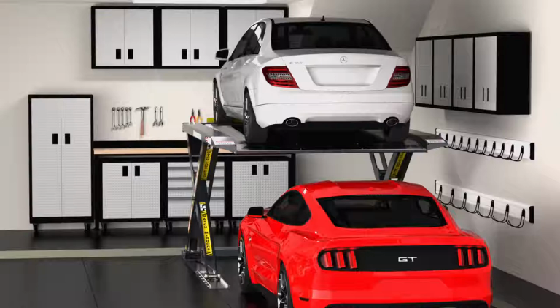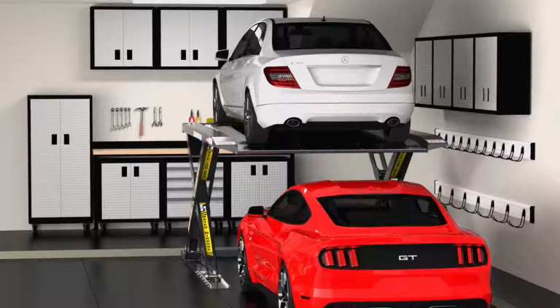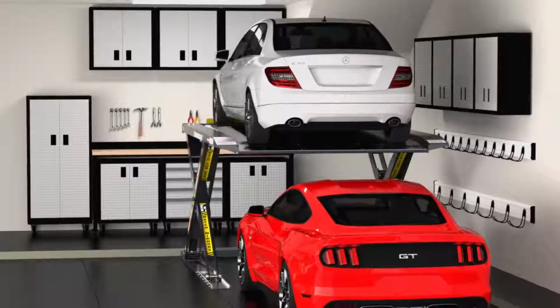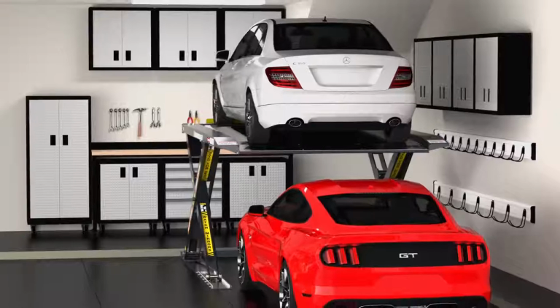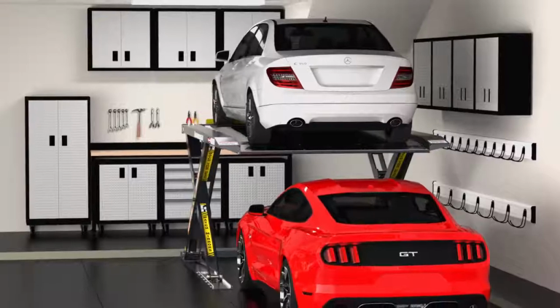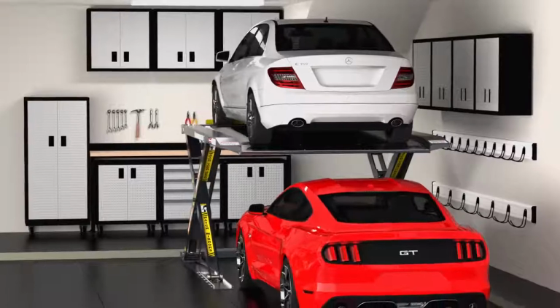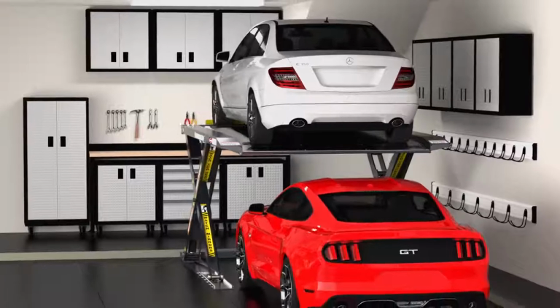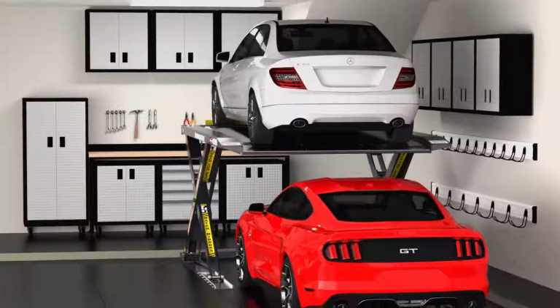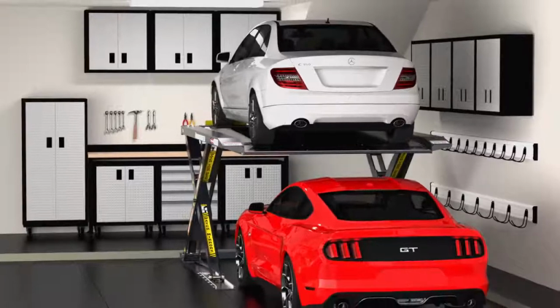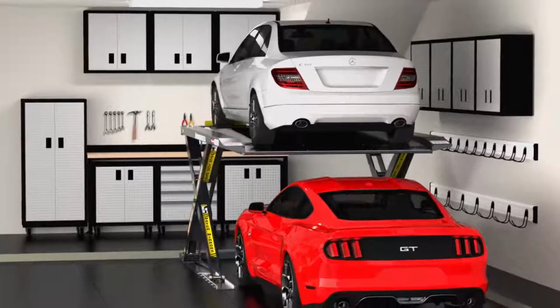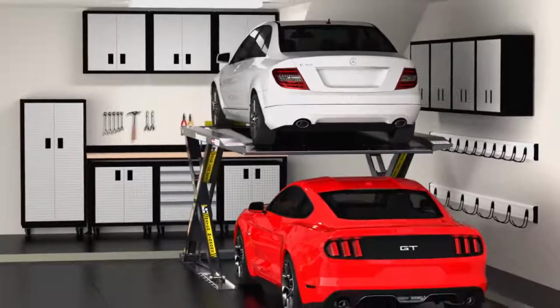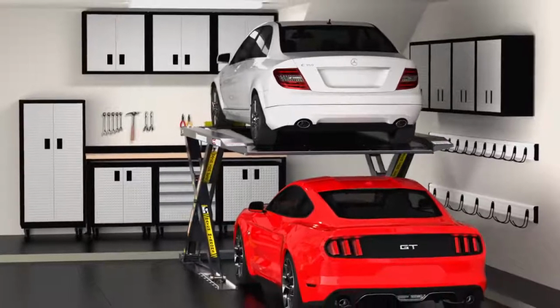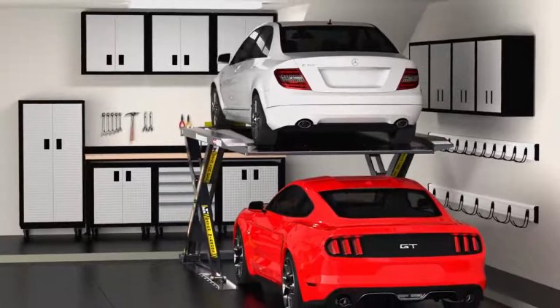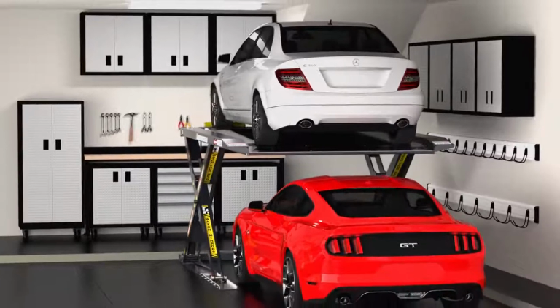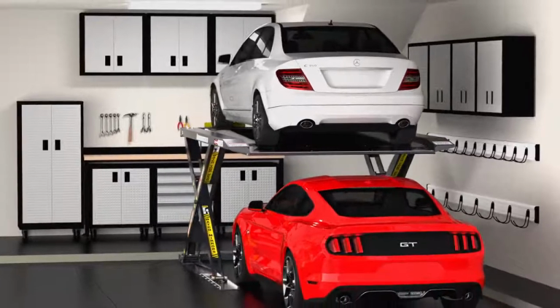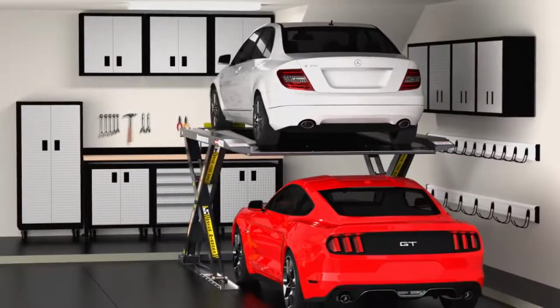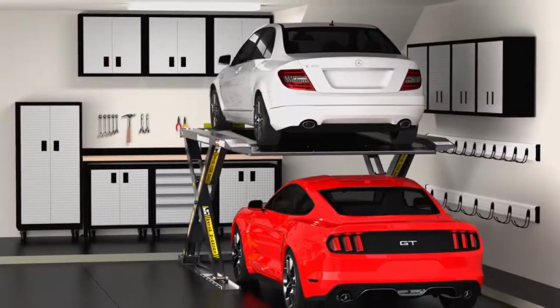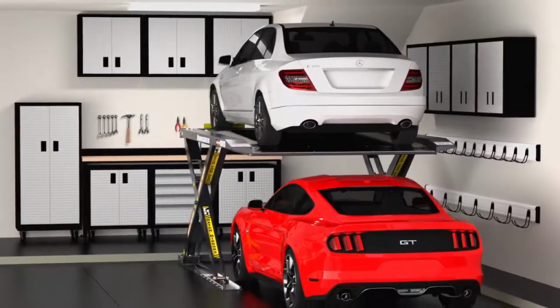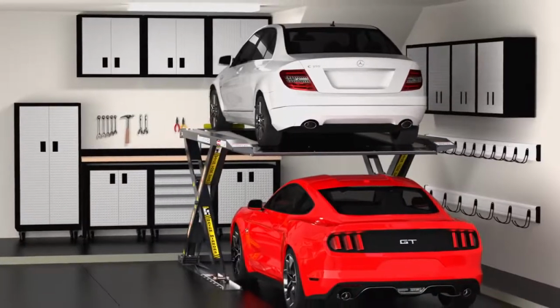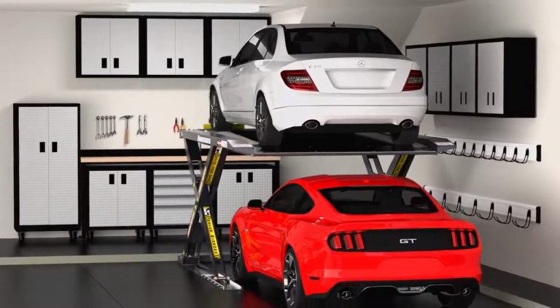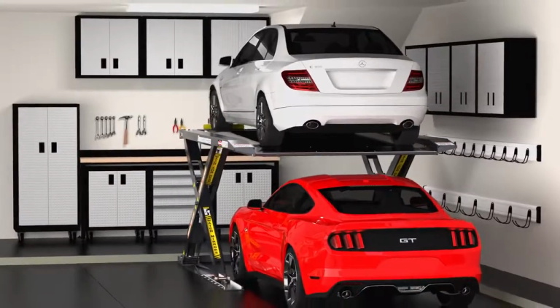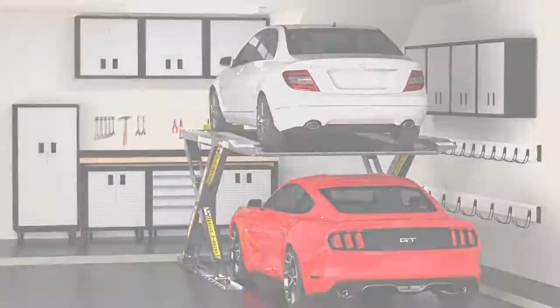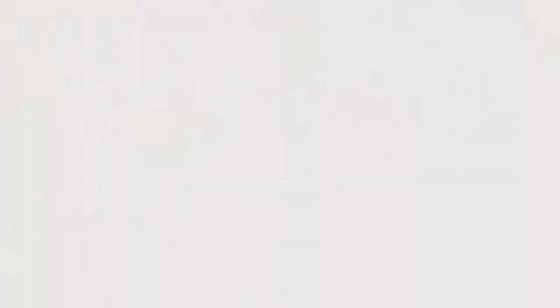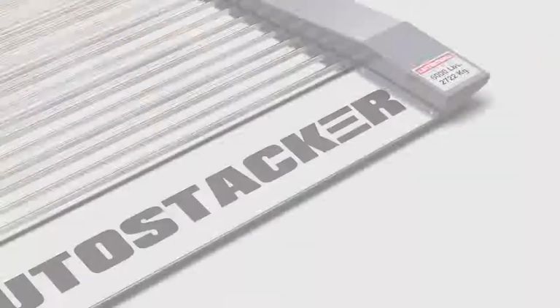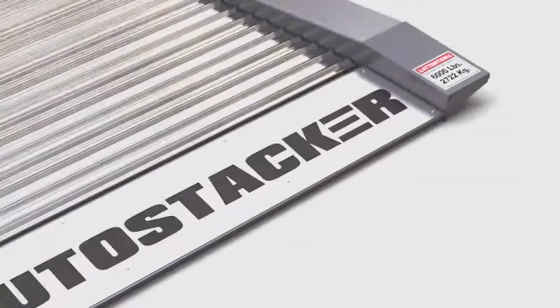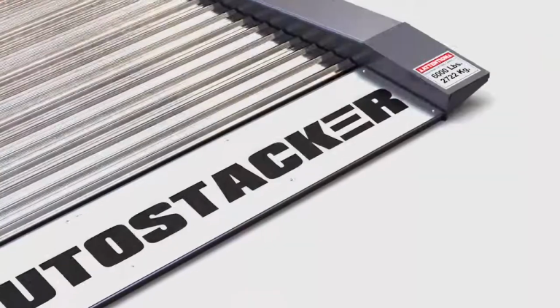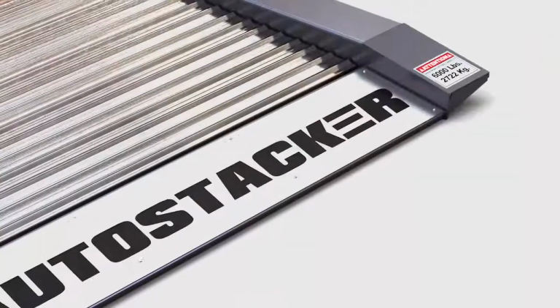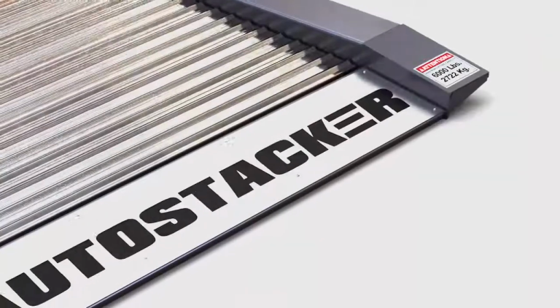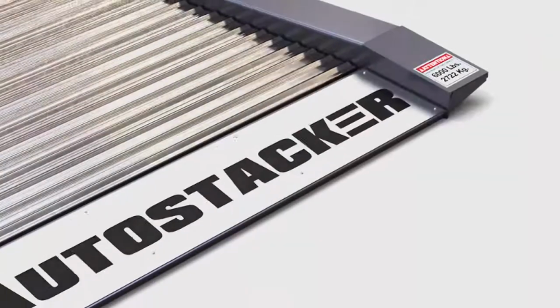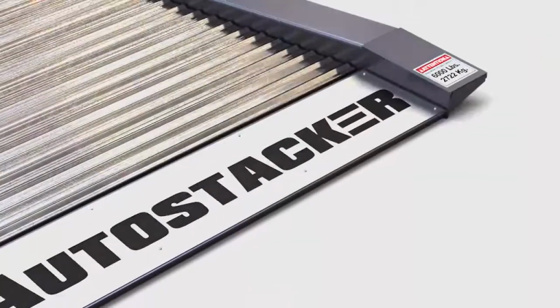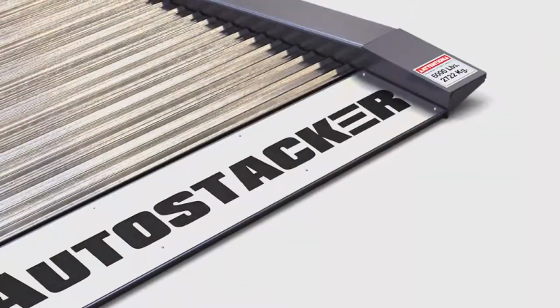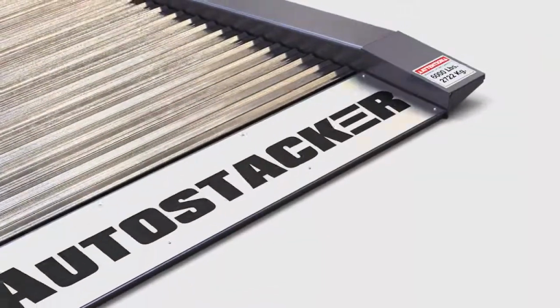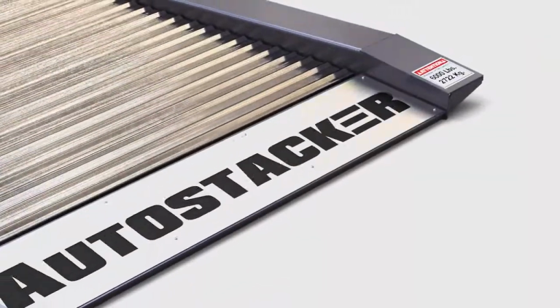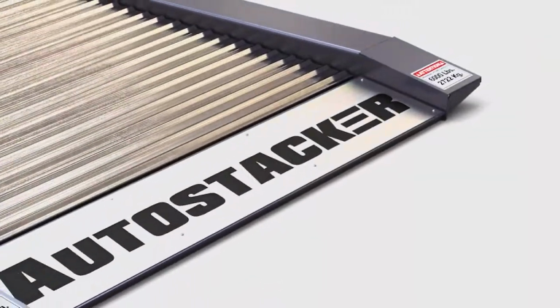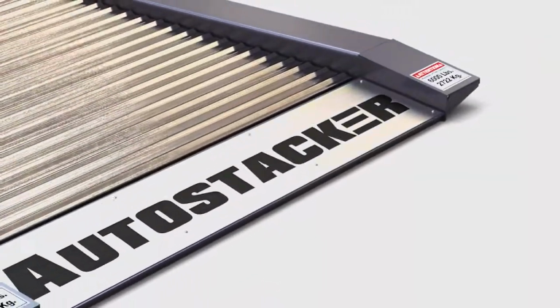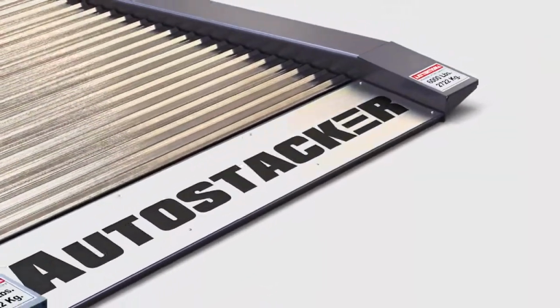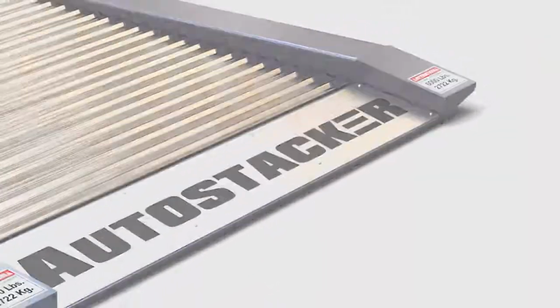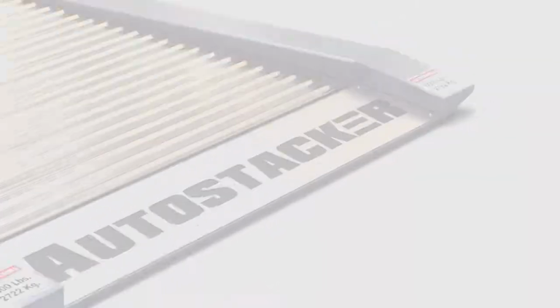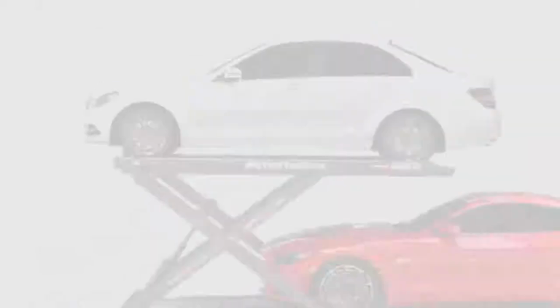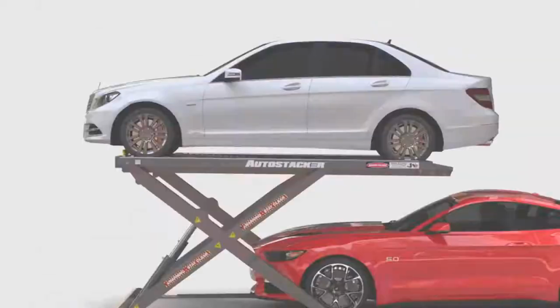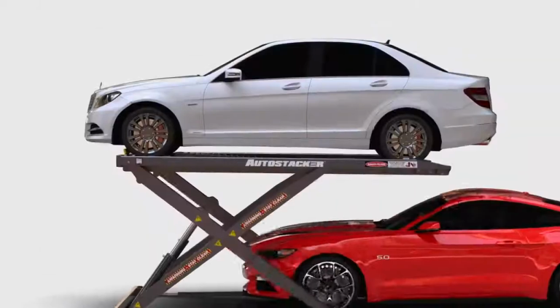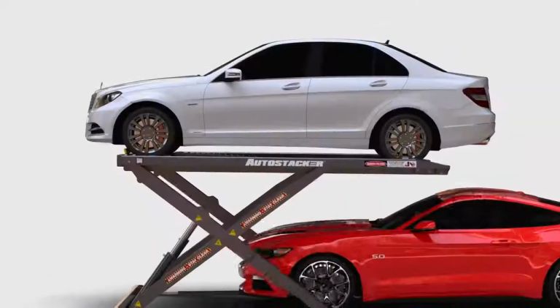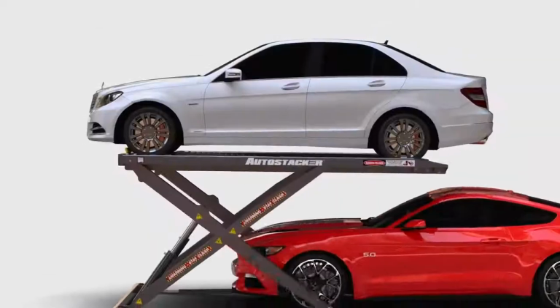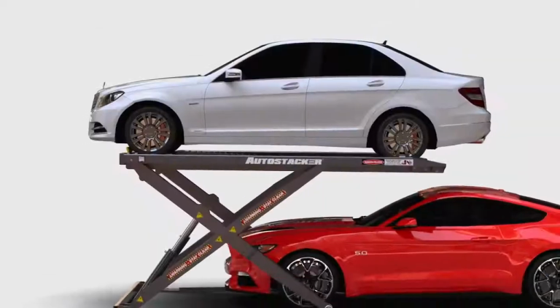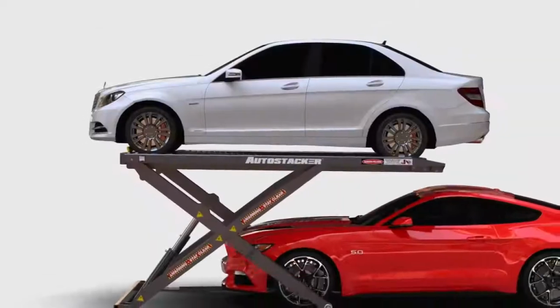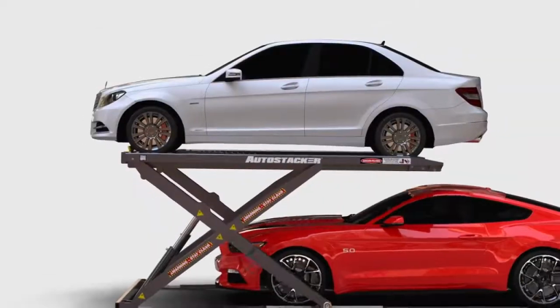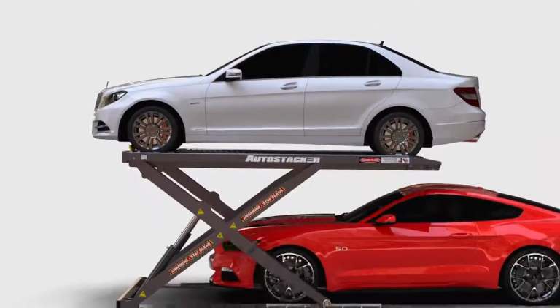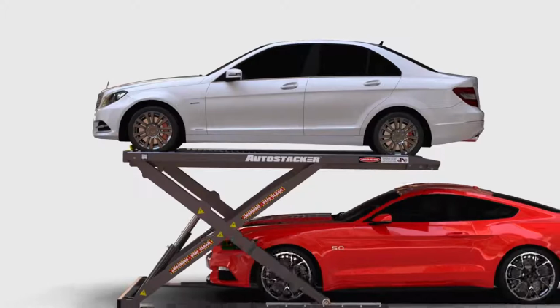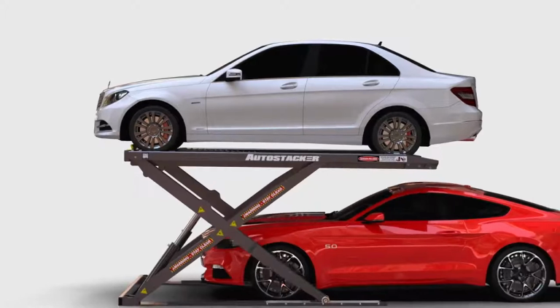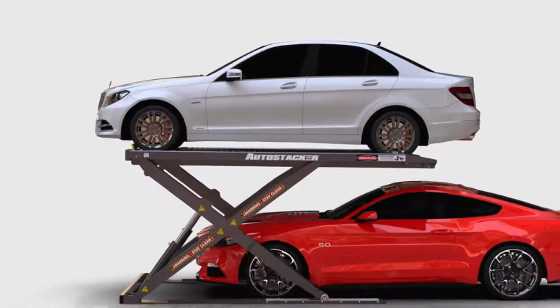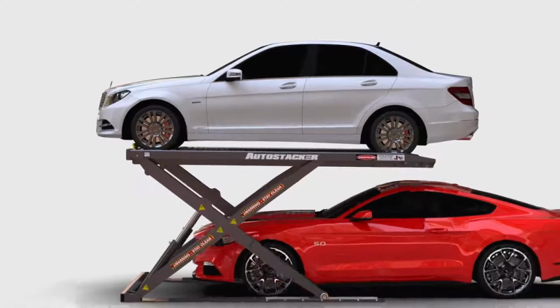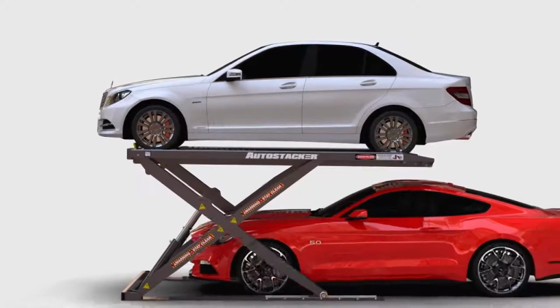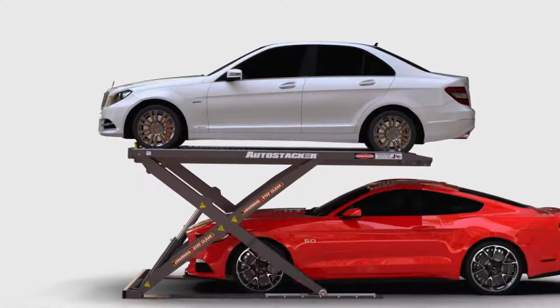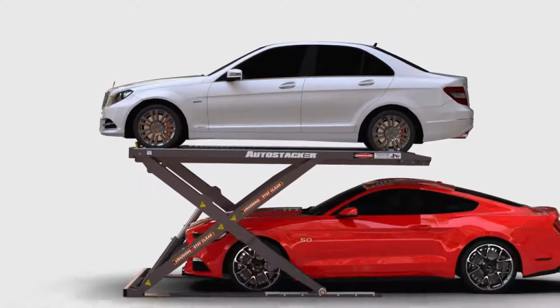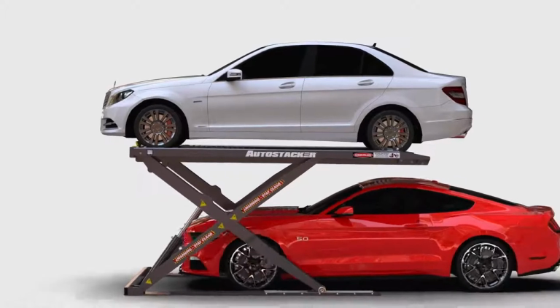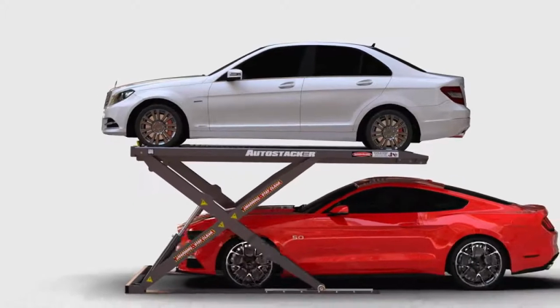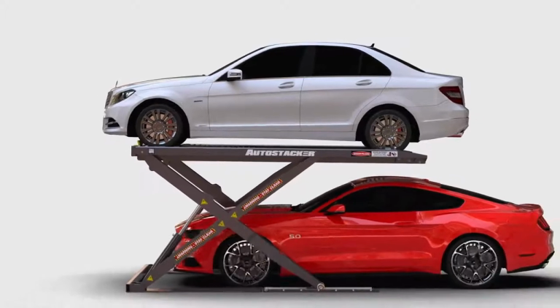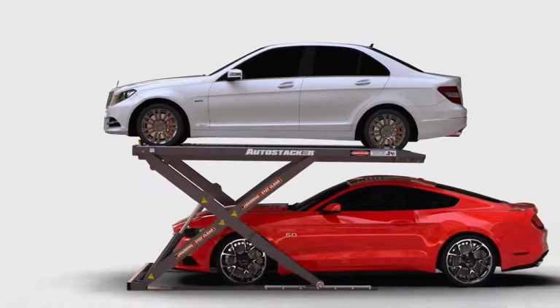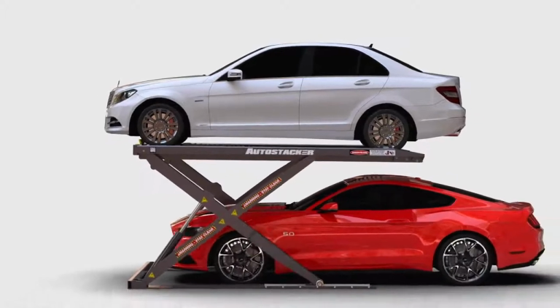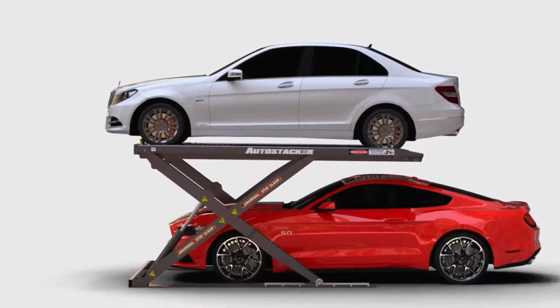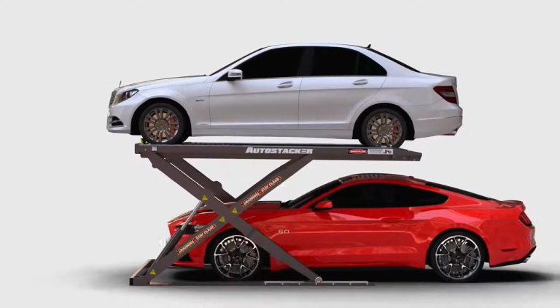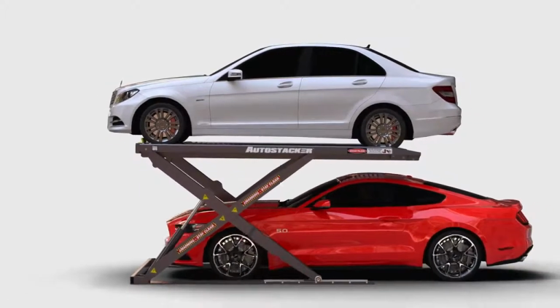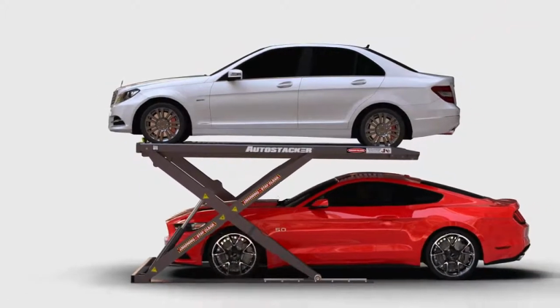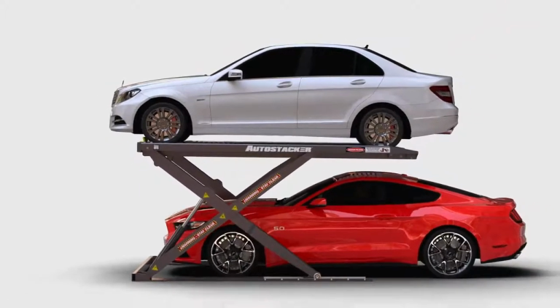It's time to get organized and simplify your life. AutoStacker is a revolutionary parking and storage system that adds a modern touch to any garage.